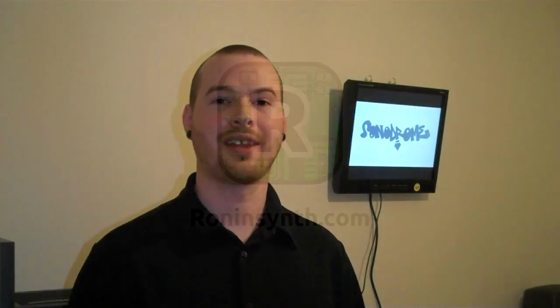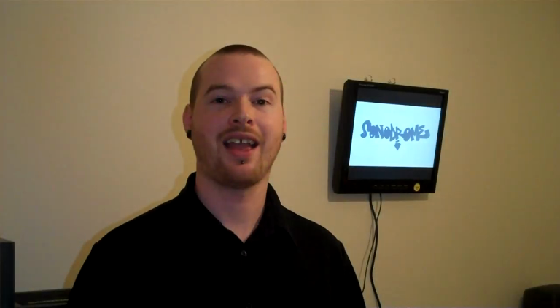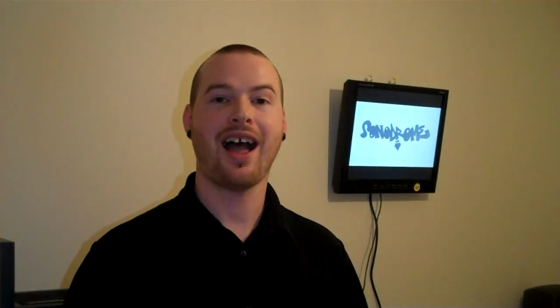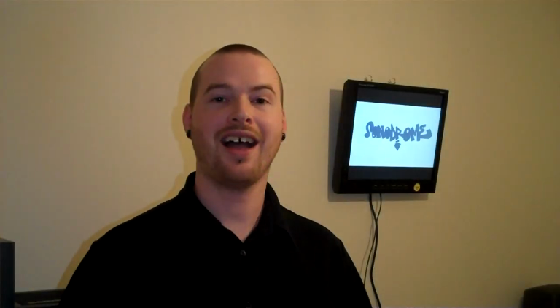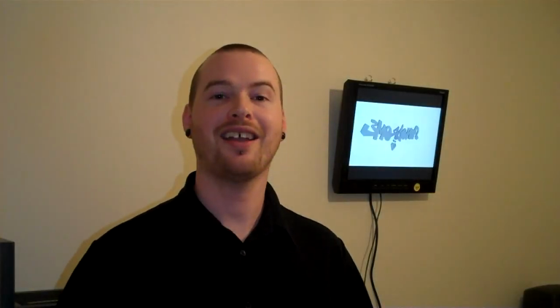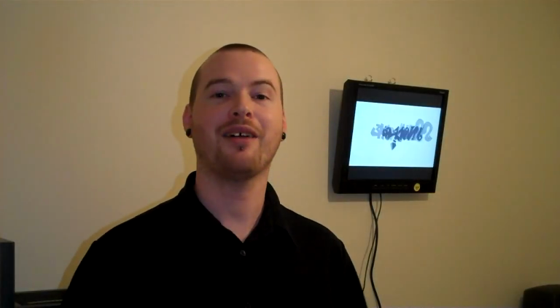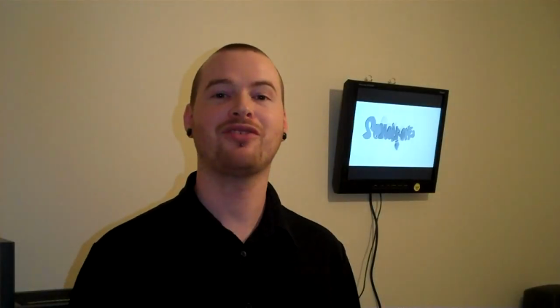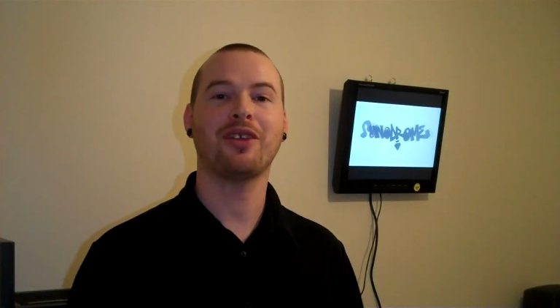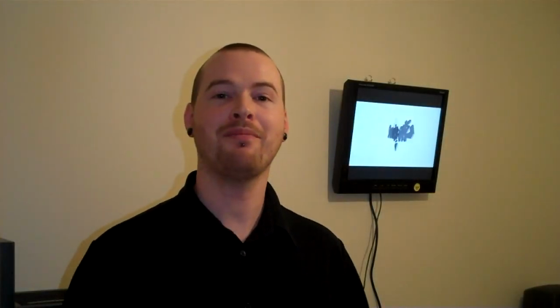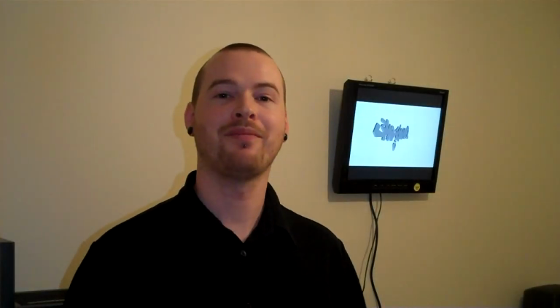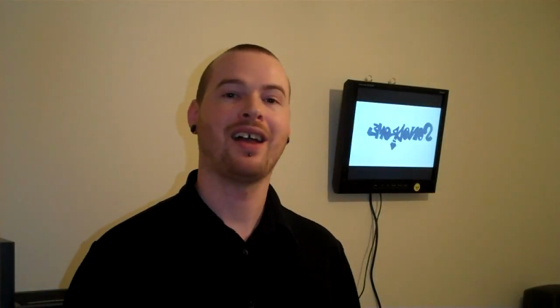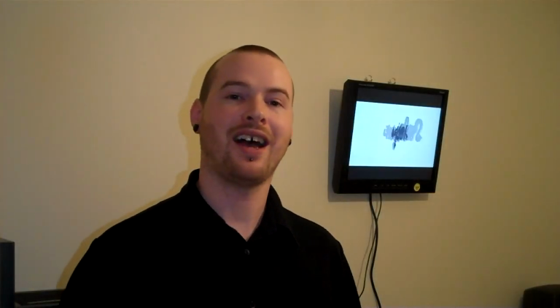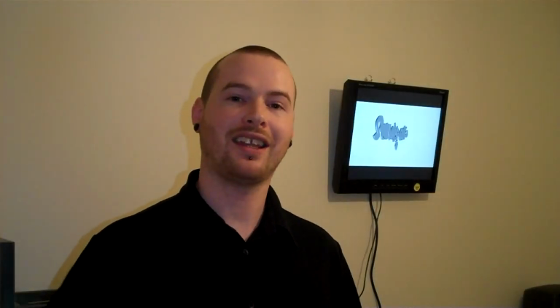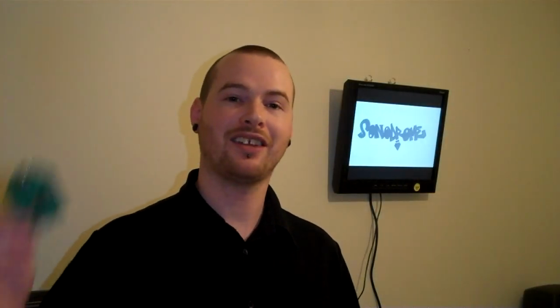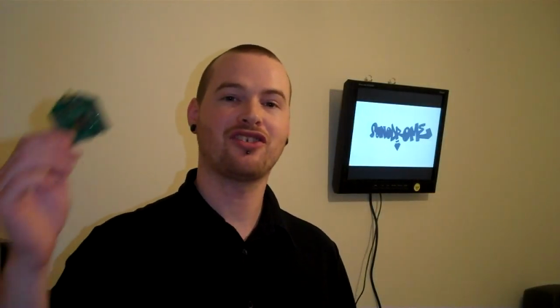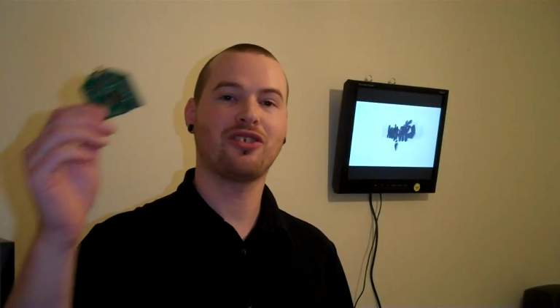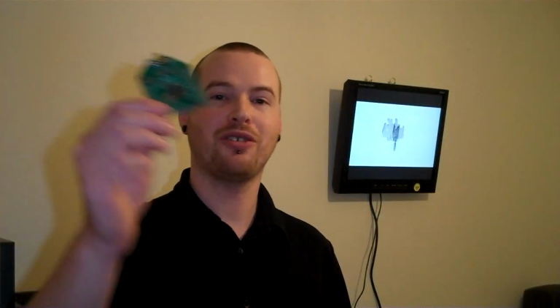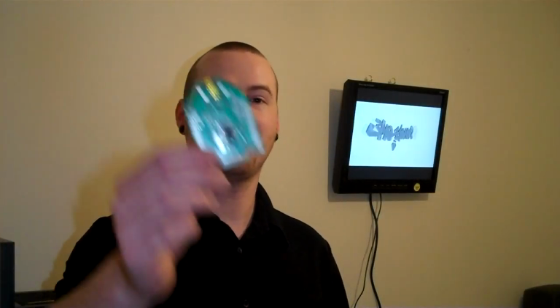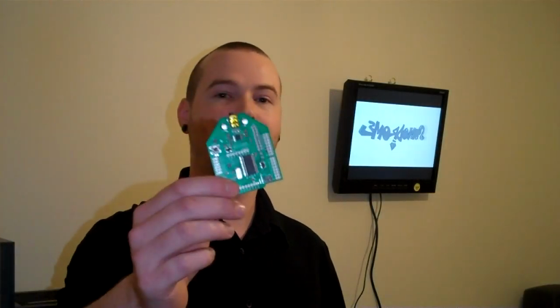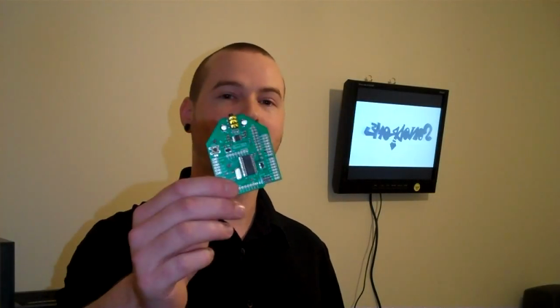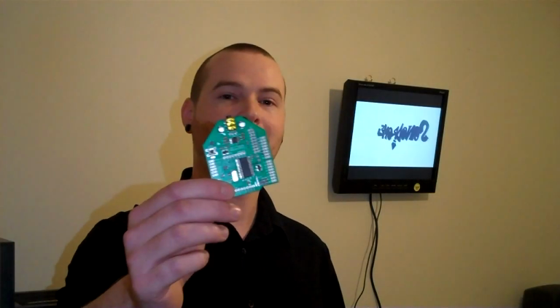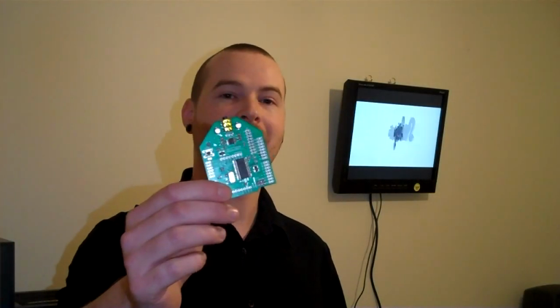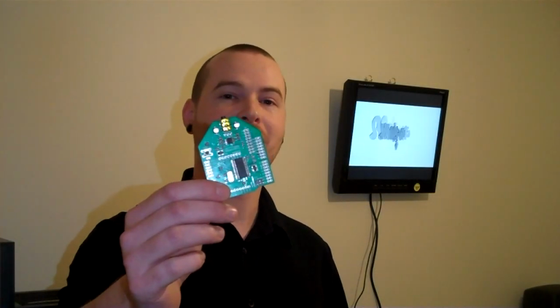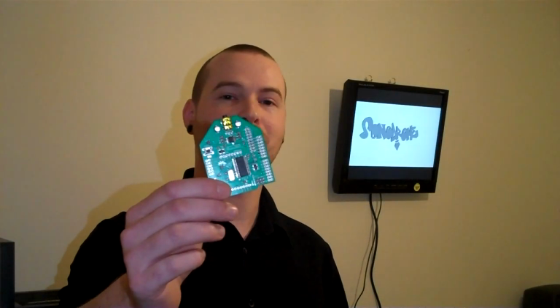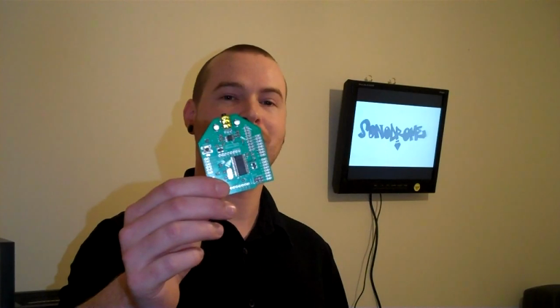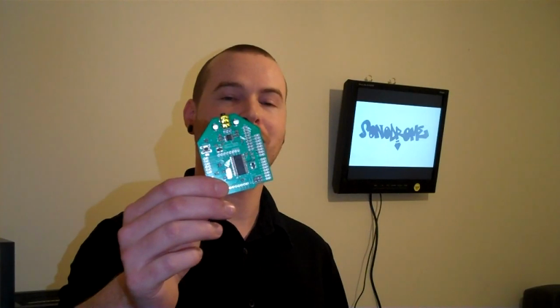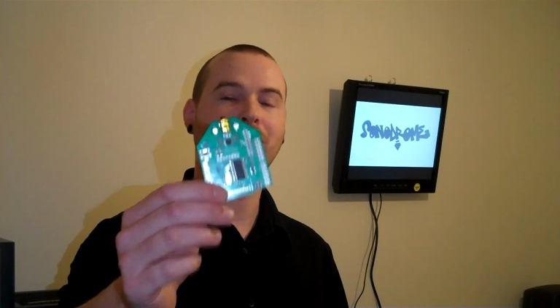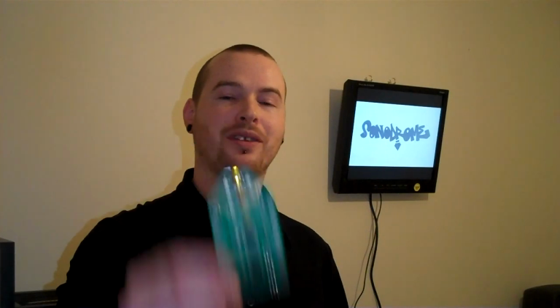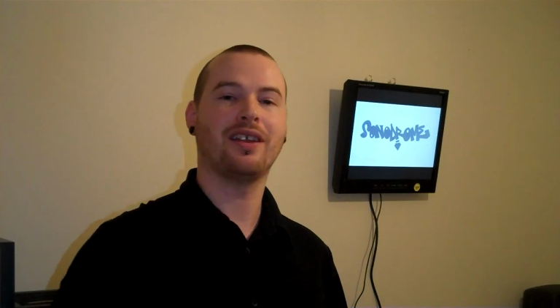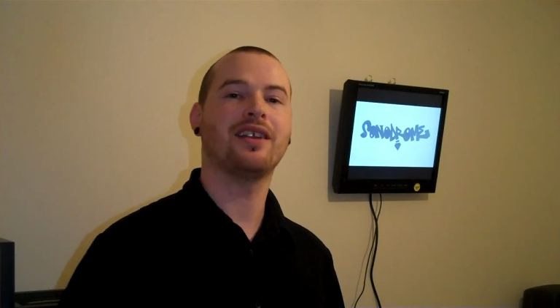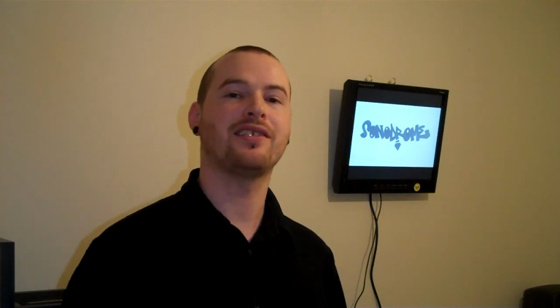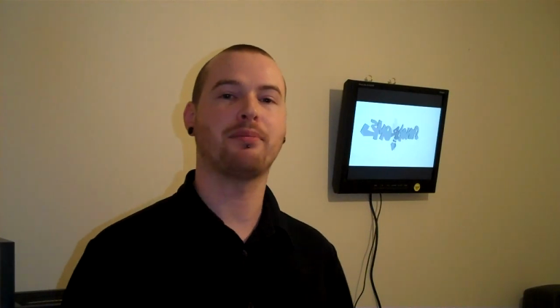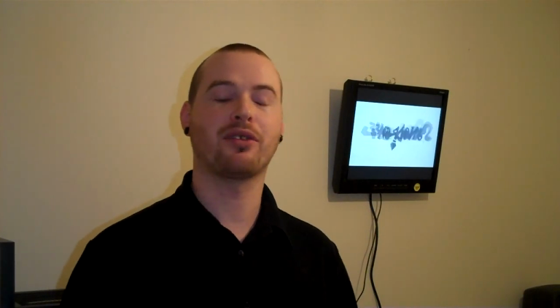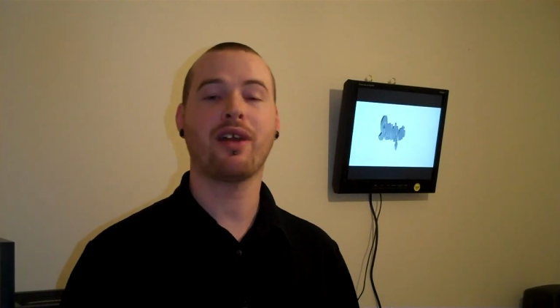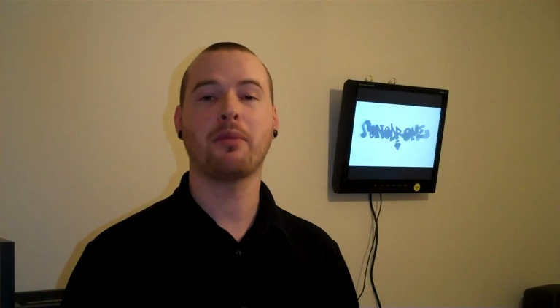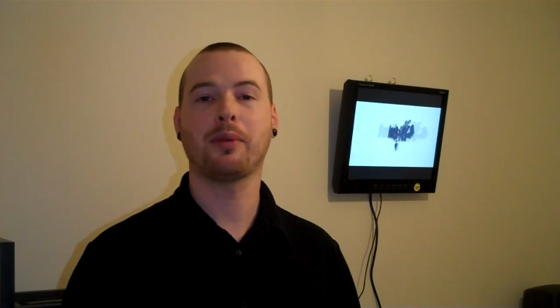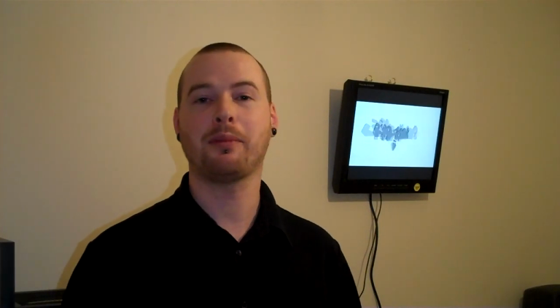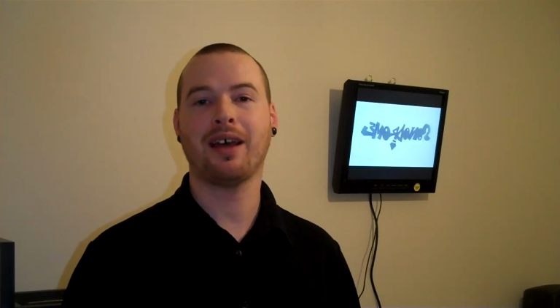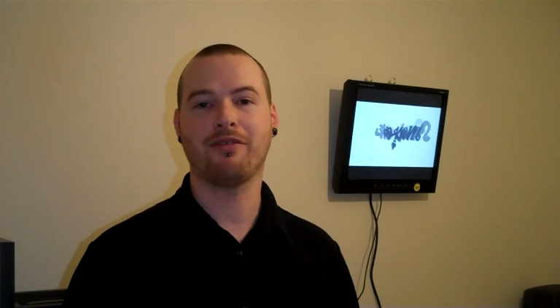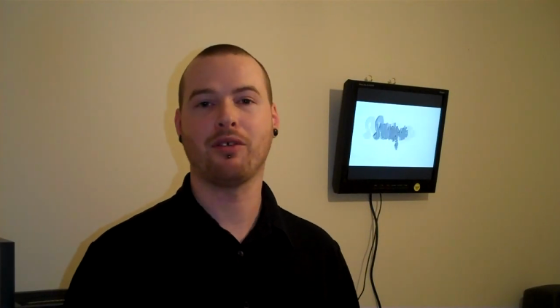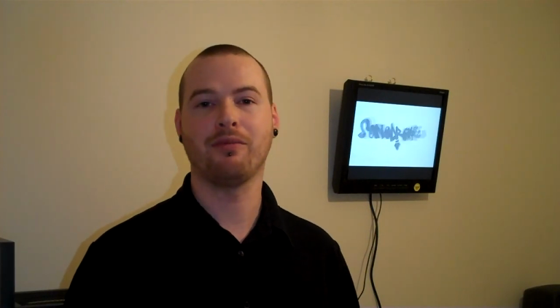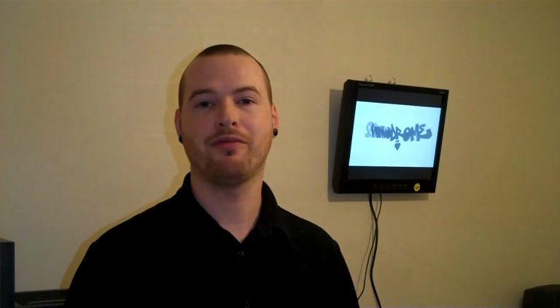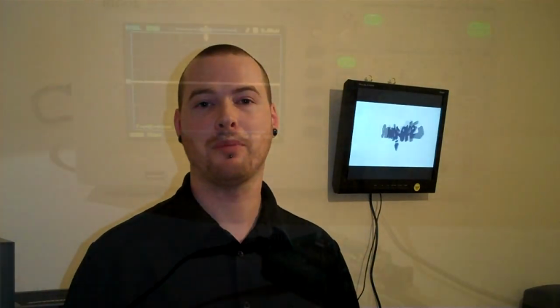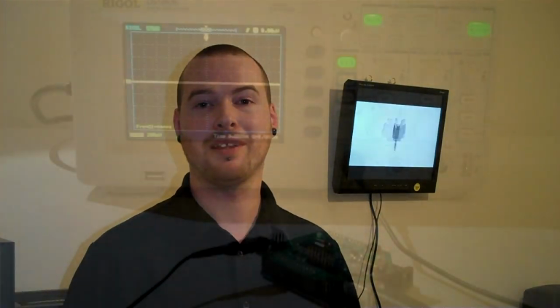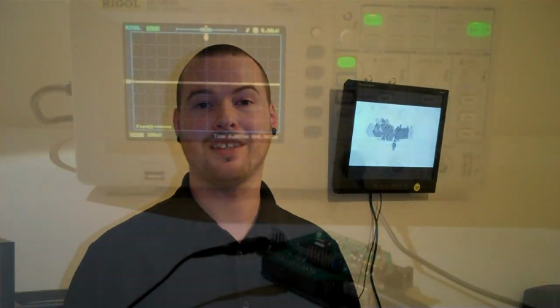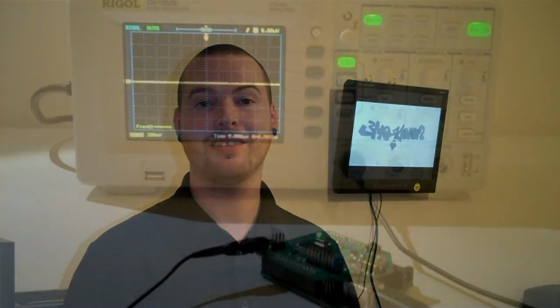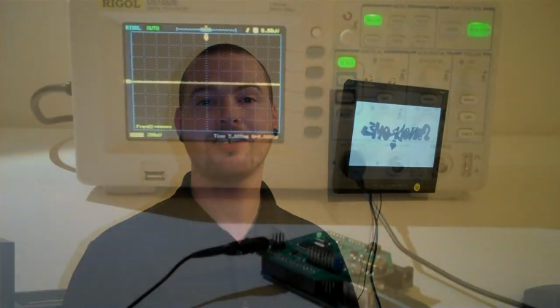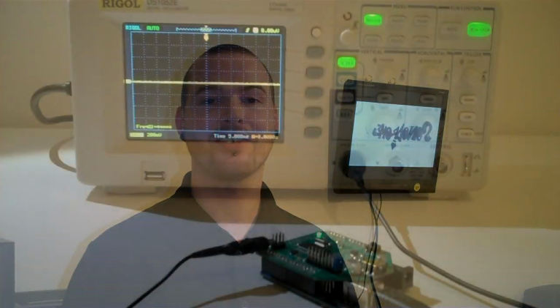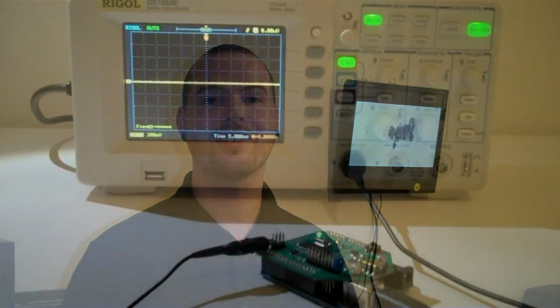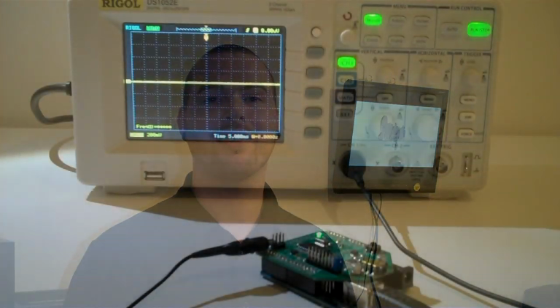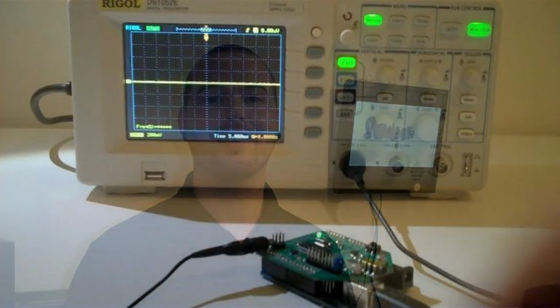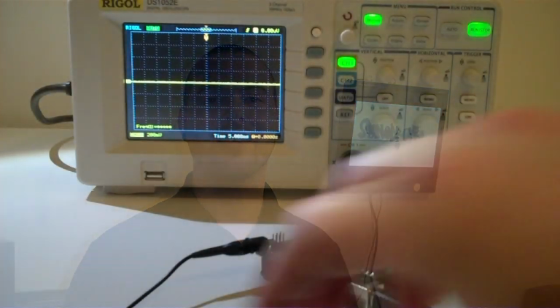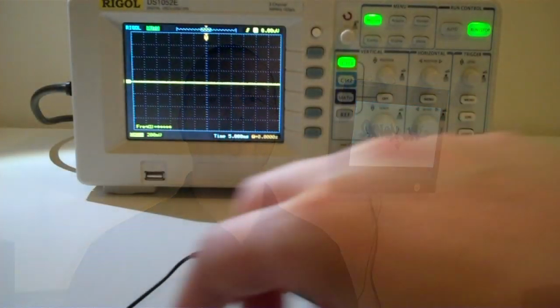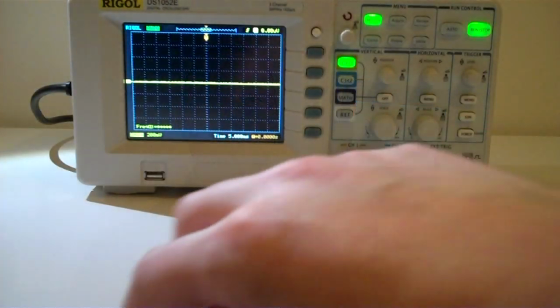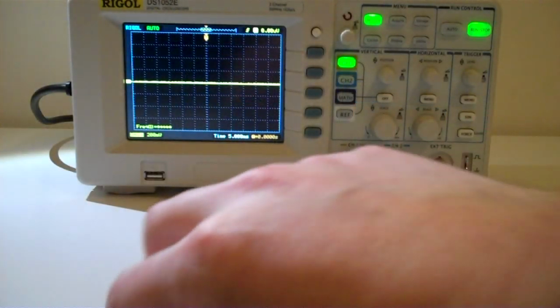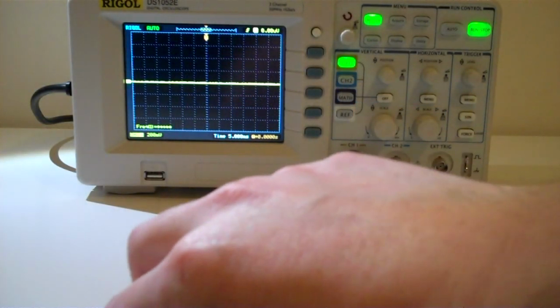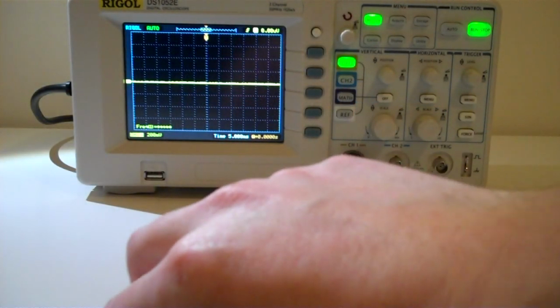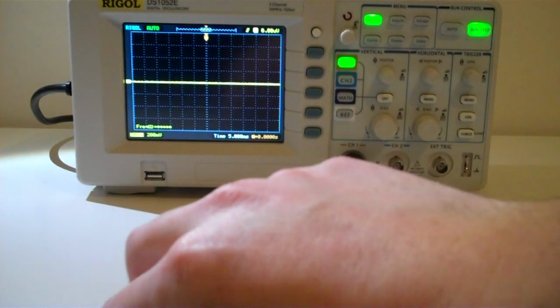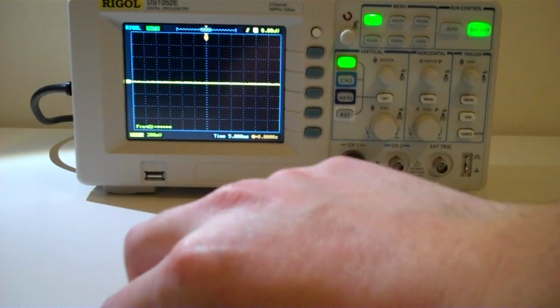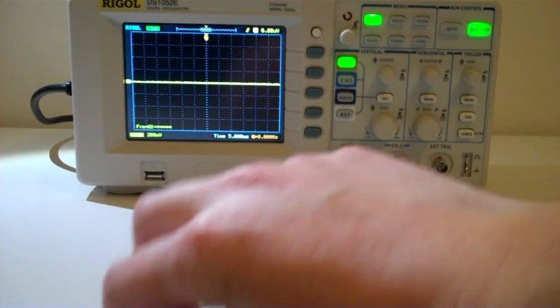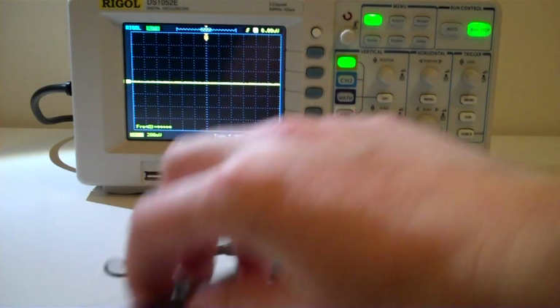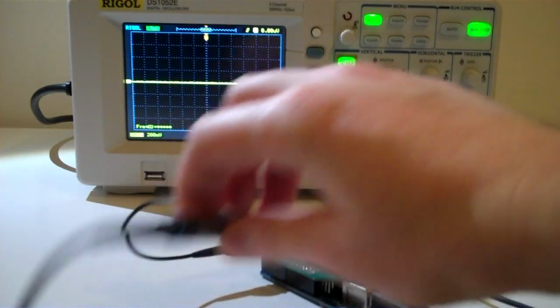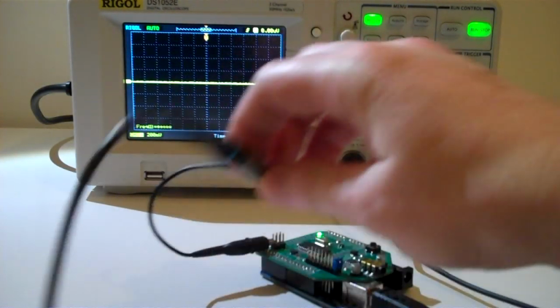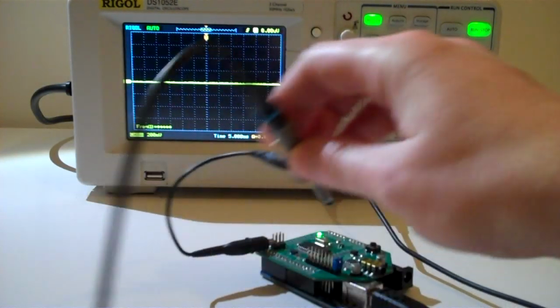Hi, I'm Jim. I'd like to show you the Ronin 802. It's a programmable platform for building digital synthesizers and effects units.